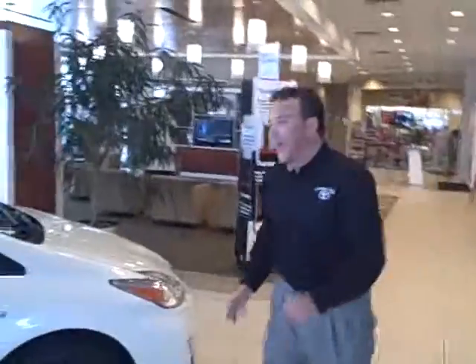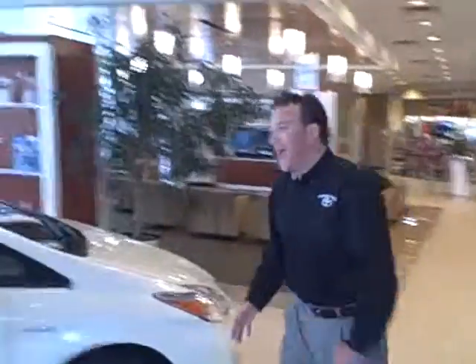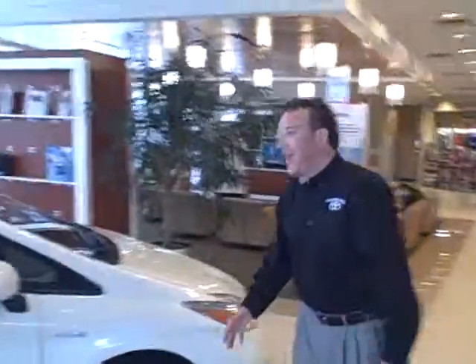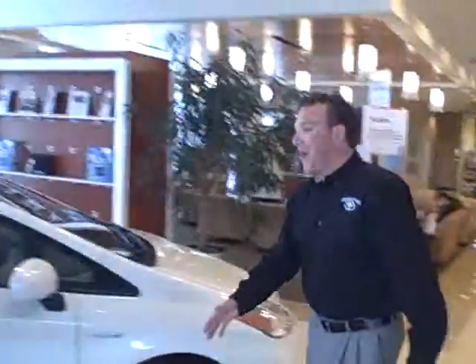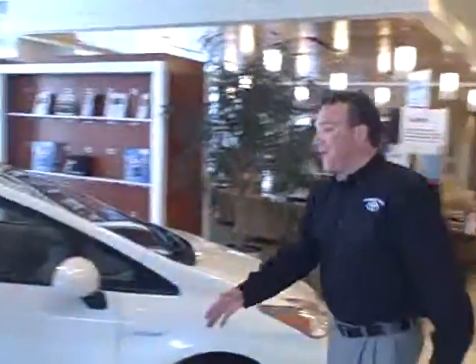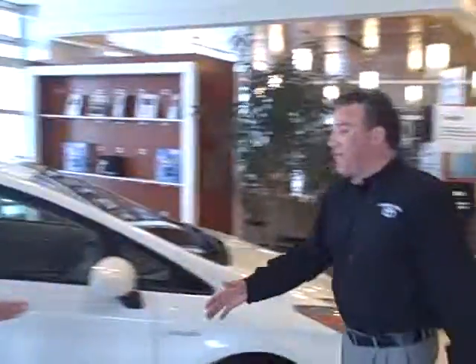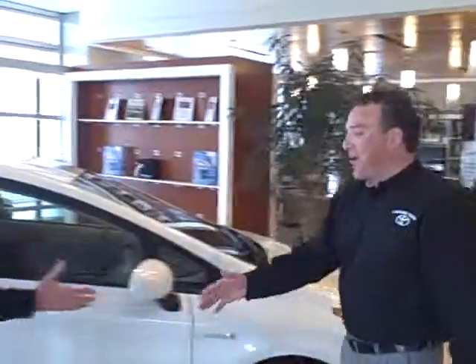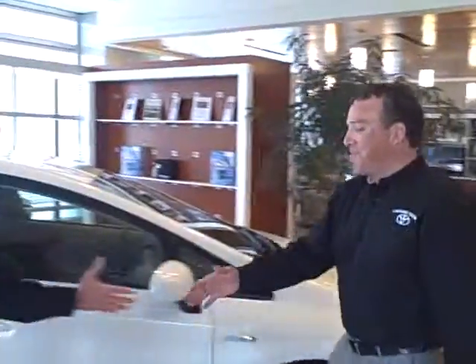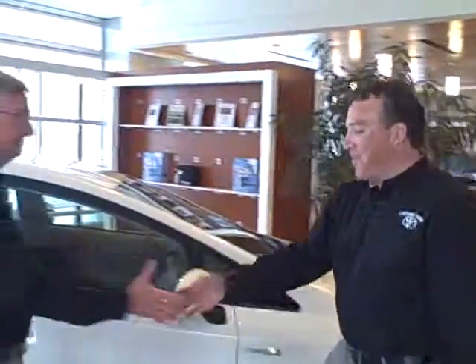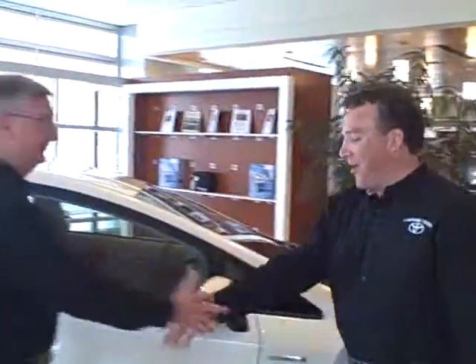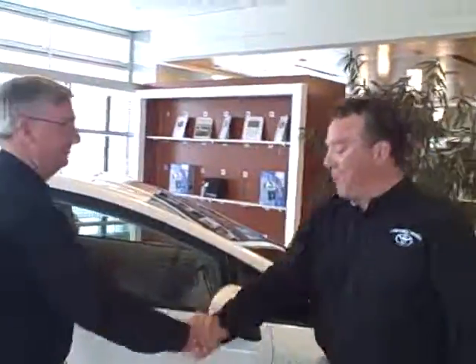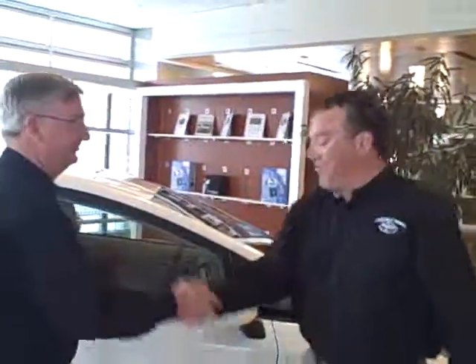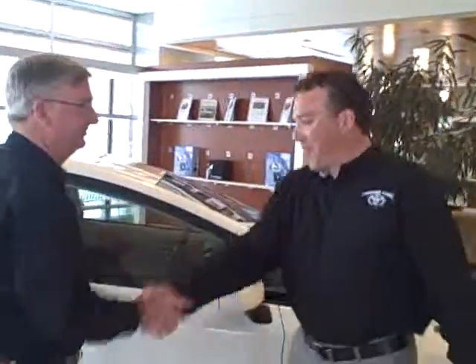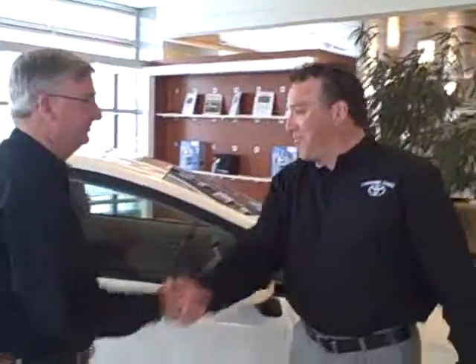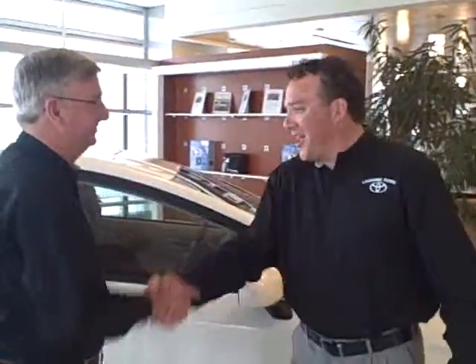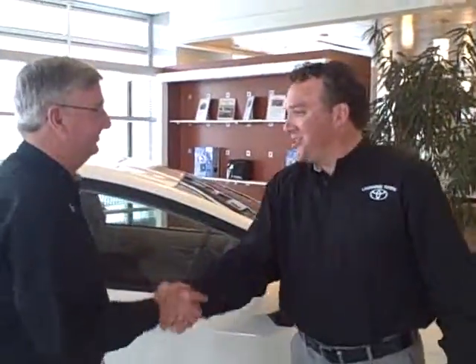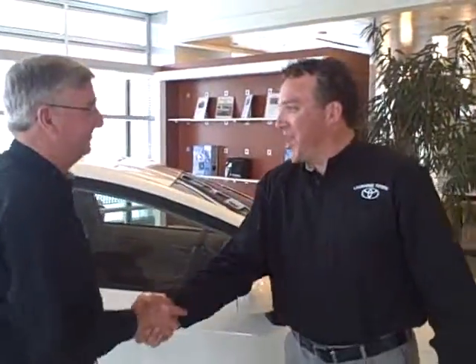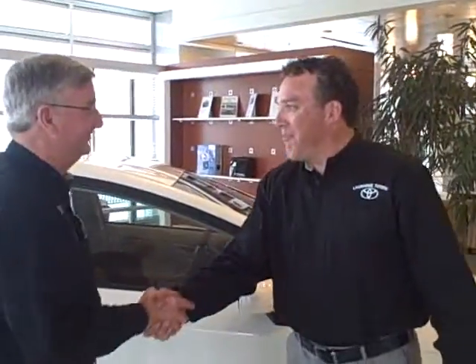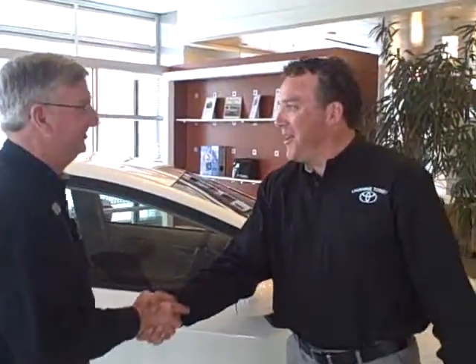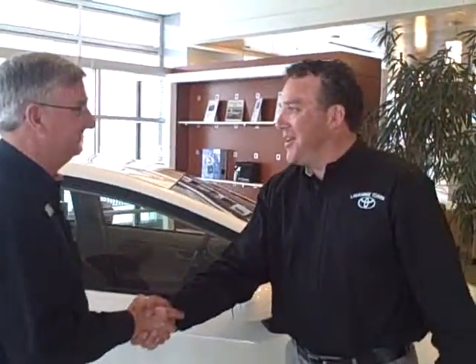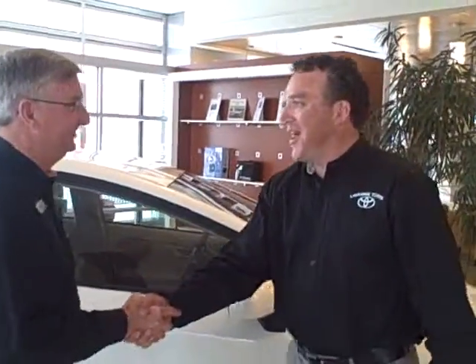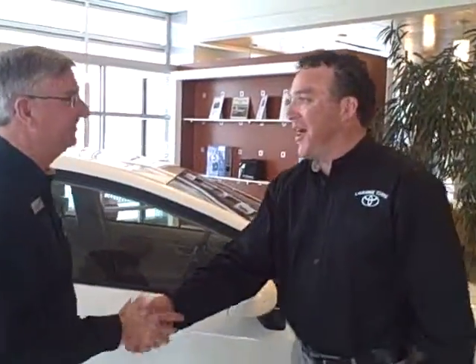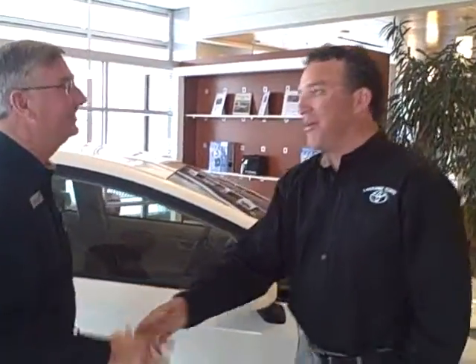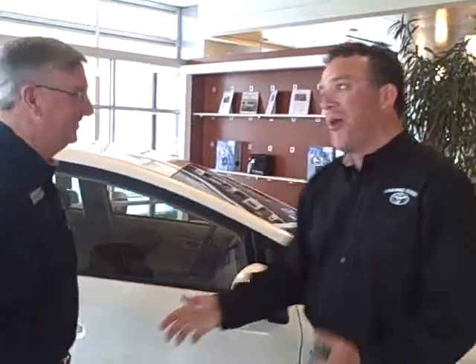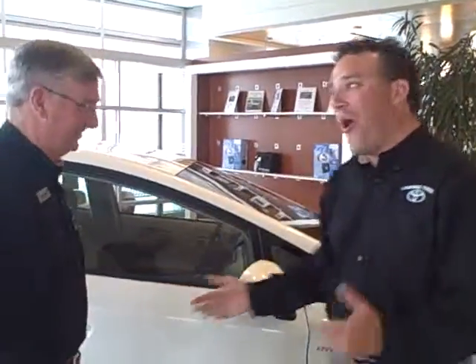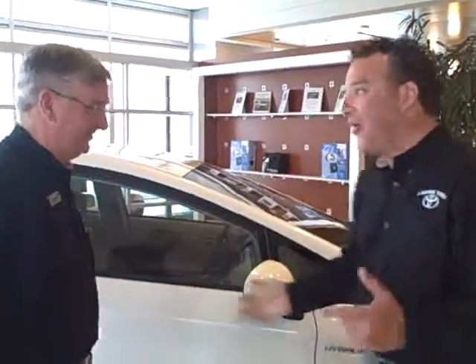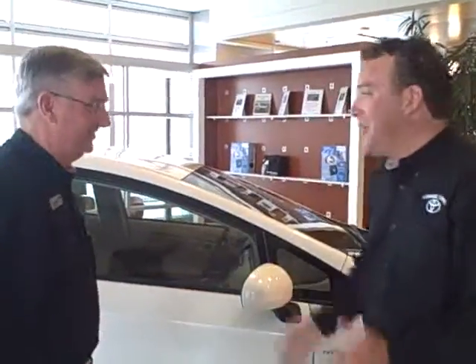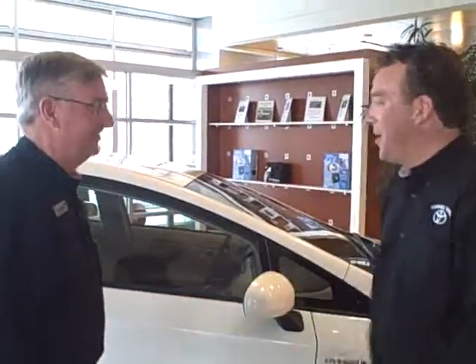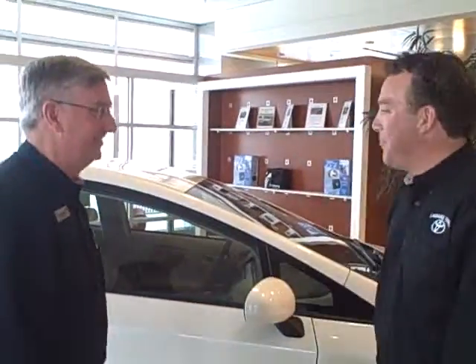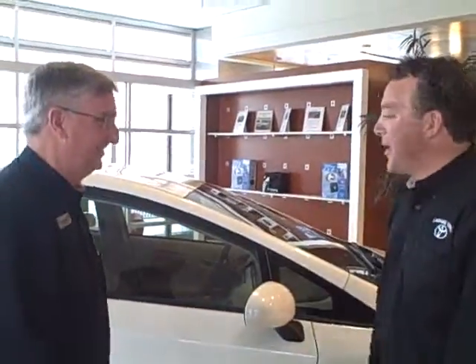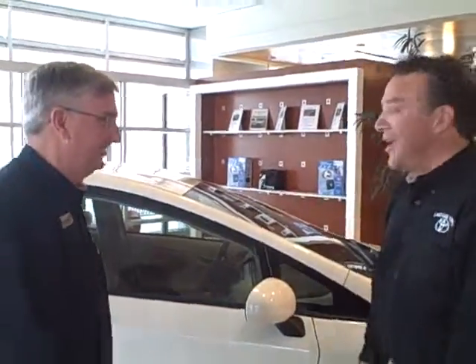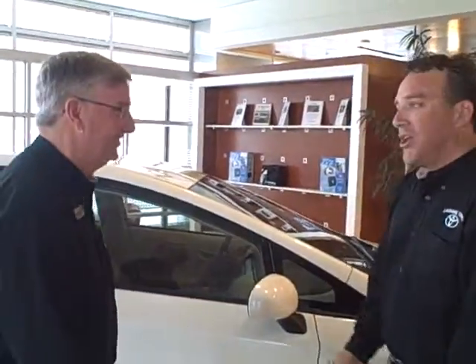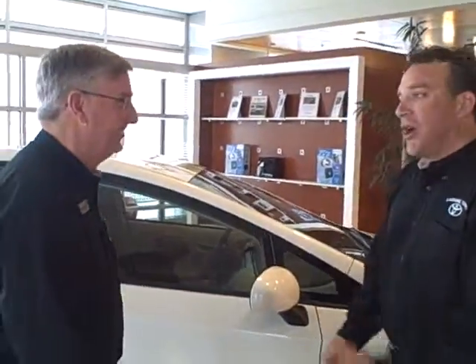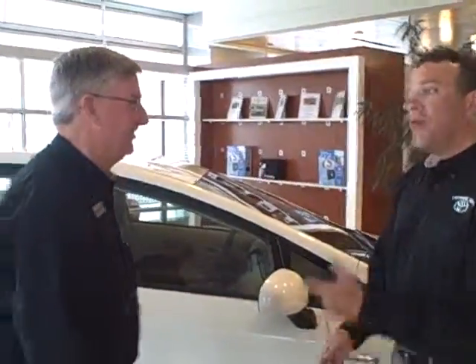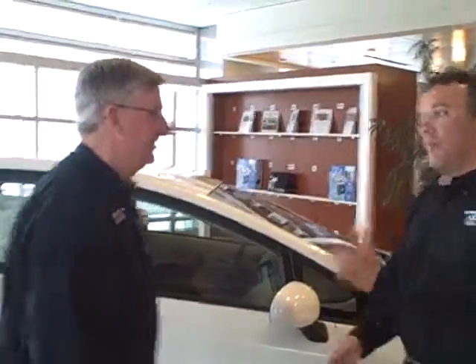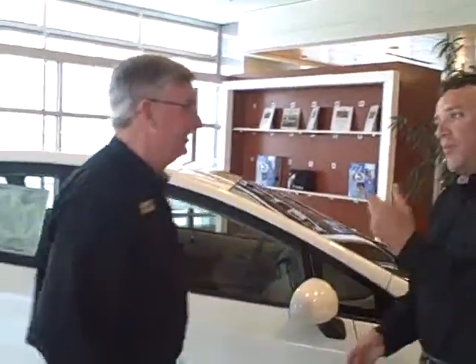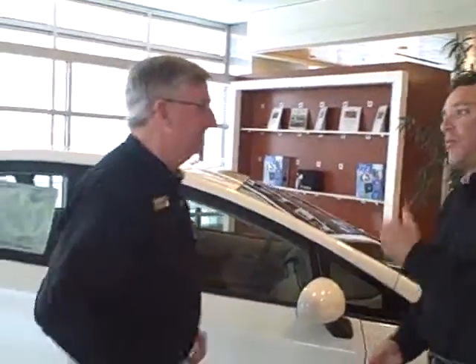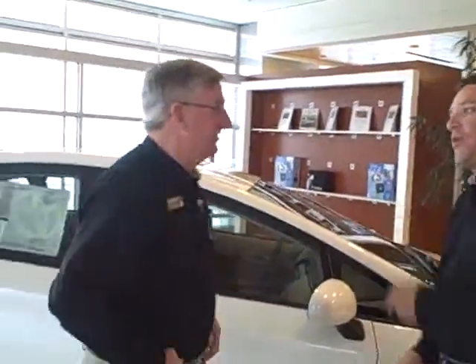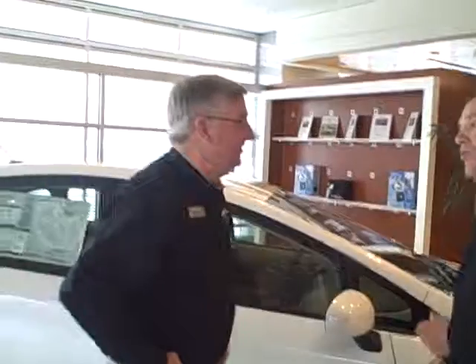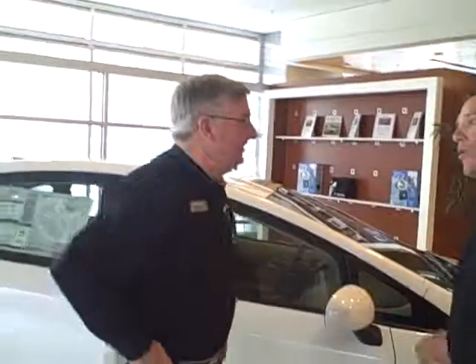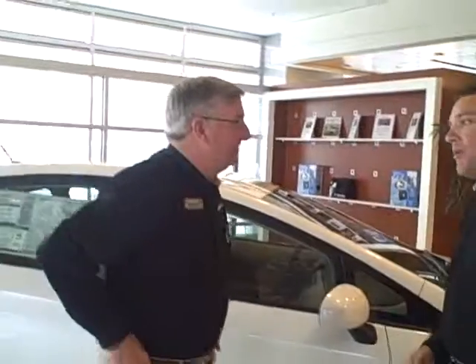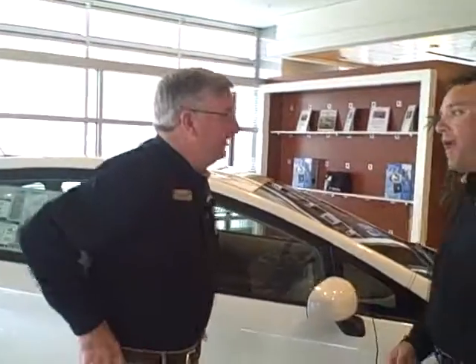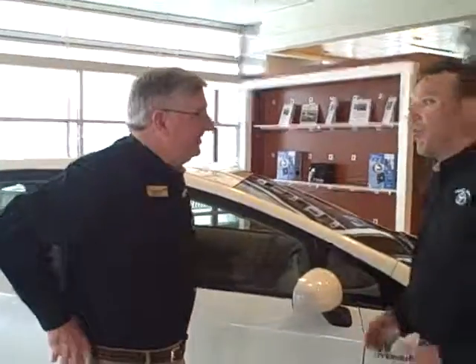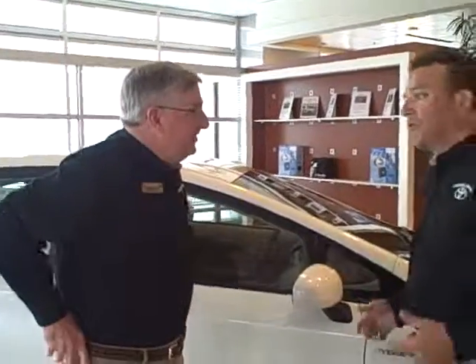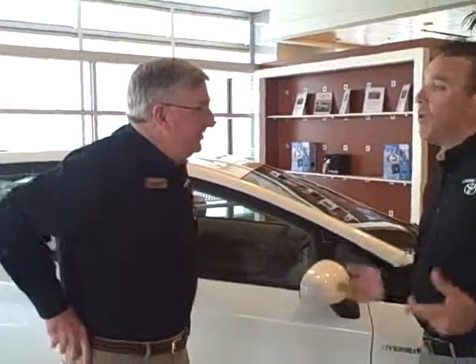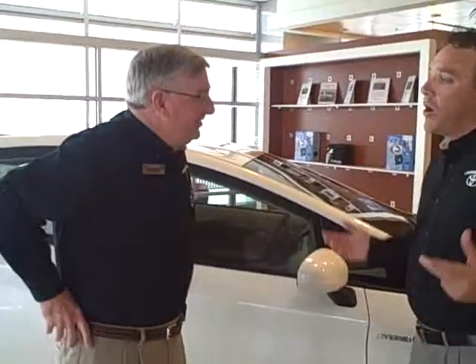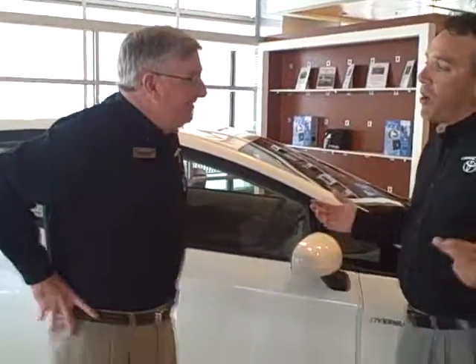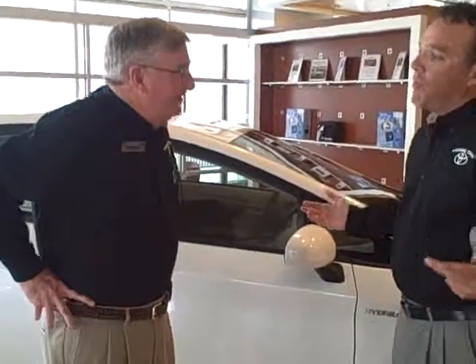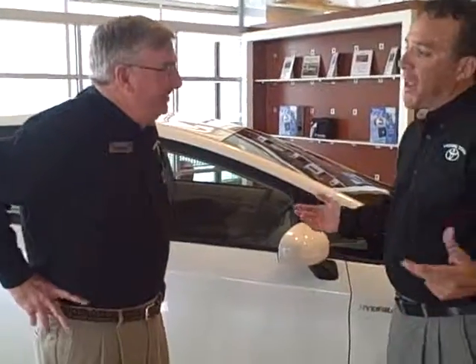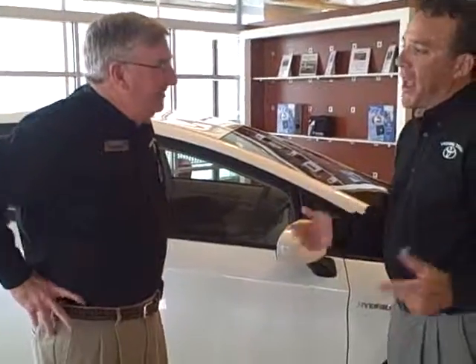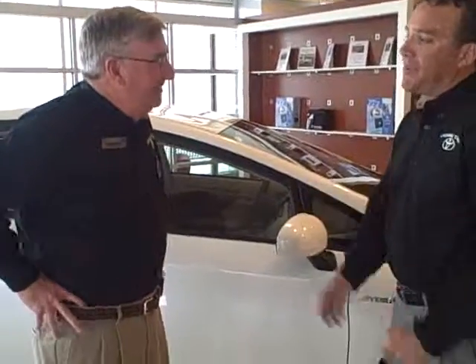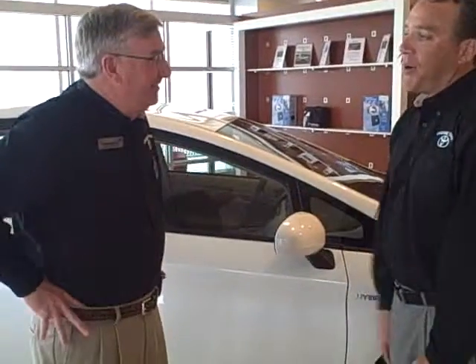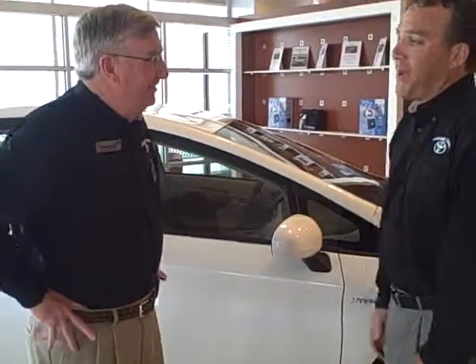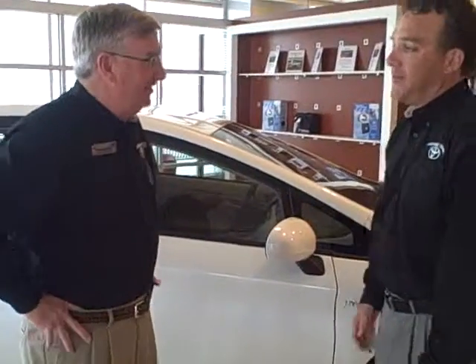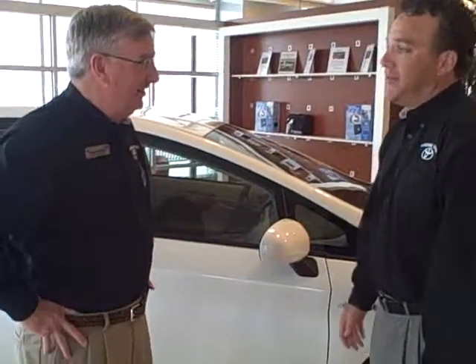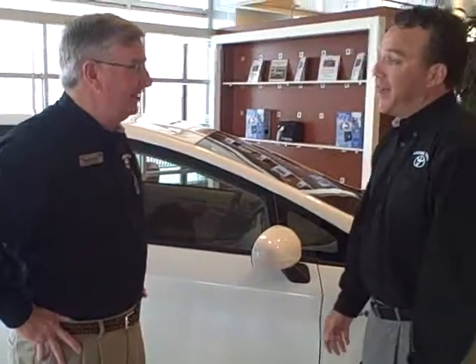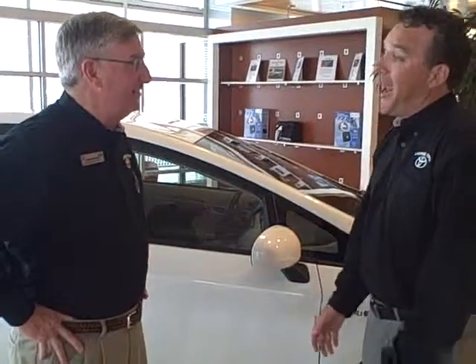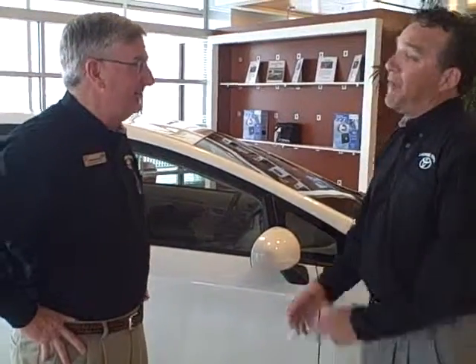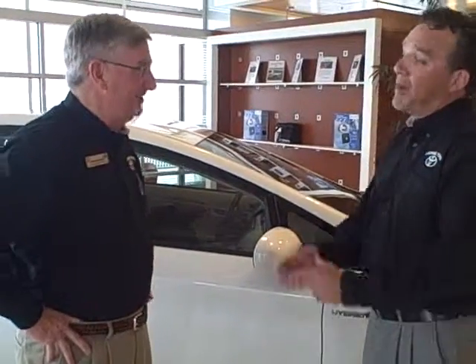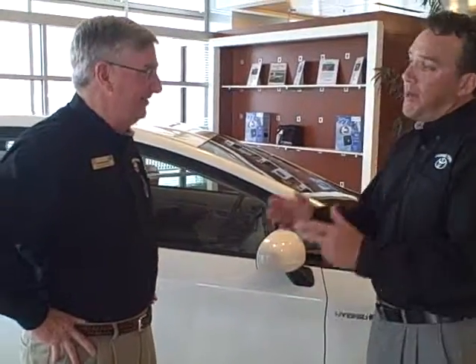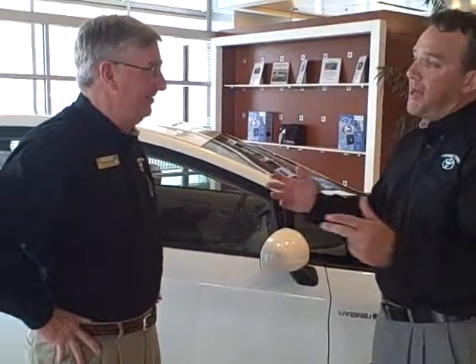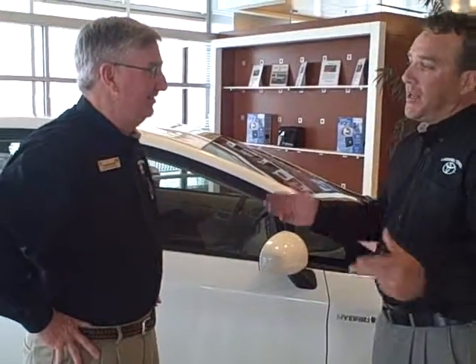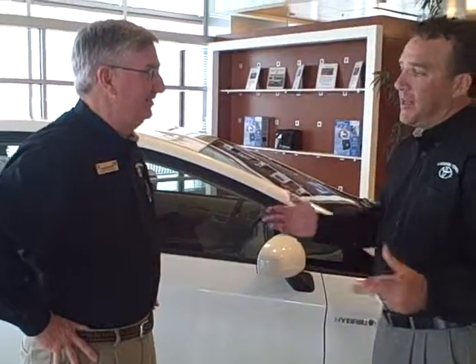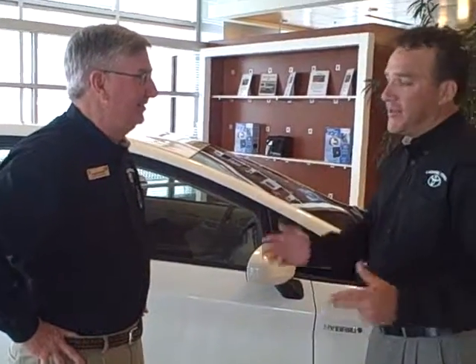Hey, Ronnie Barnes. I'm glad you came in today. I've been calling, and you've been really worried about what's going on with gas prices — and everybody is.